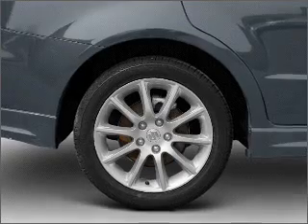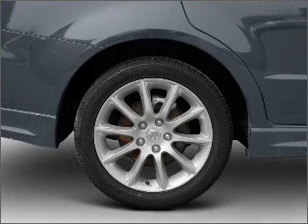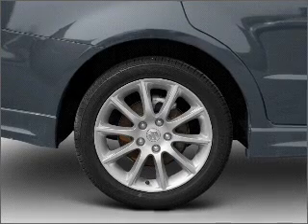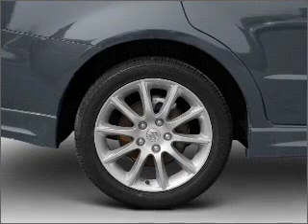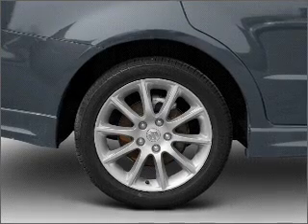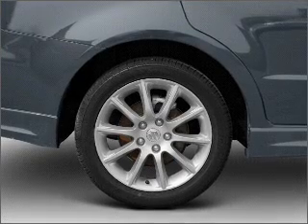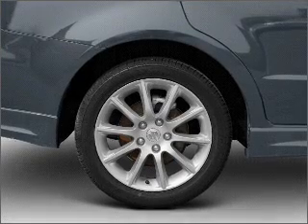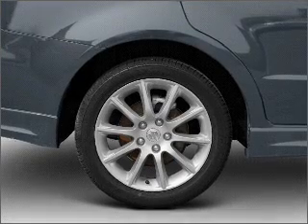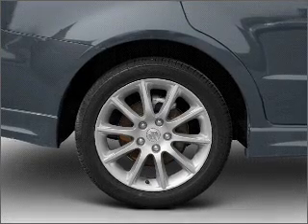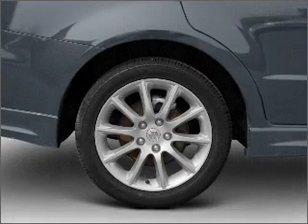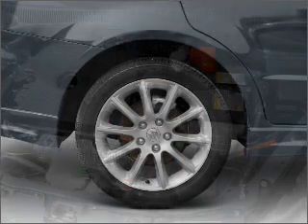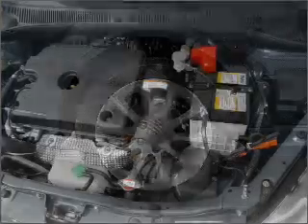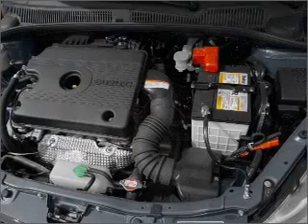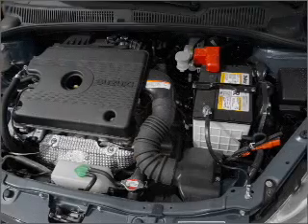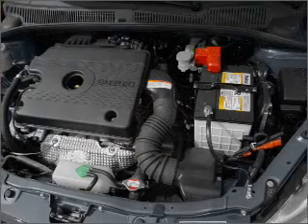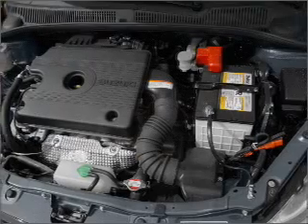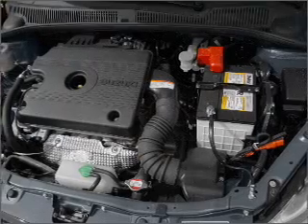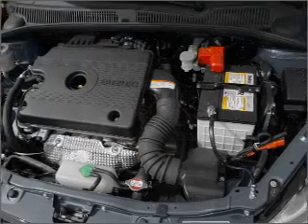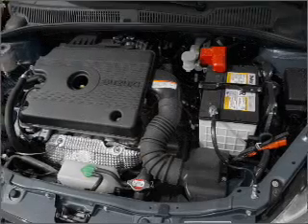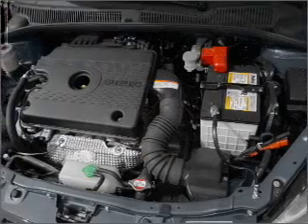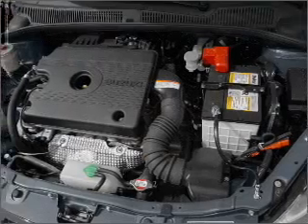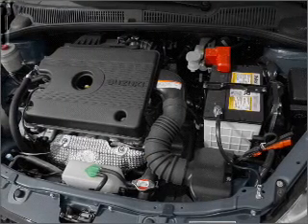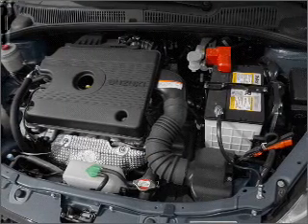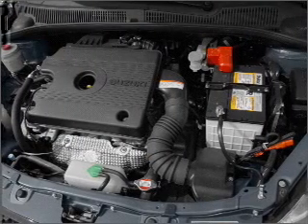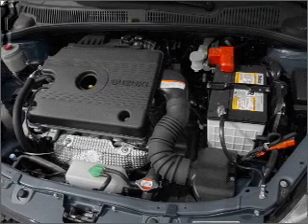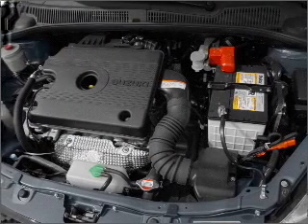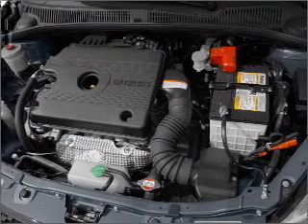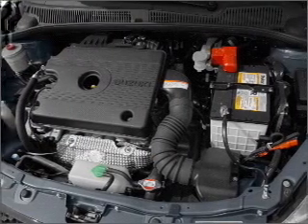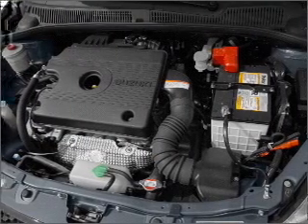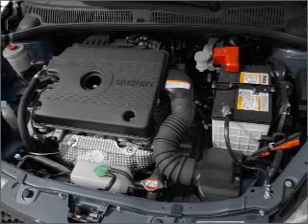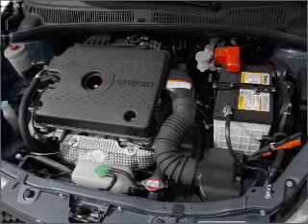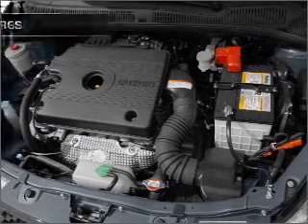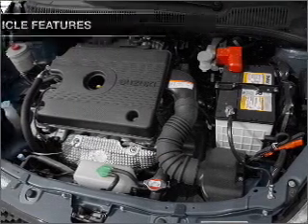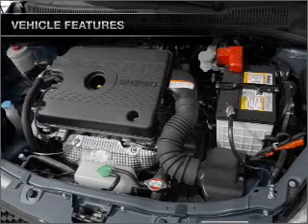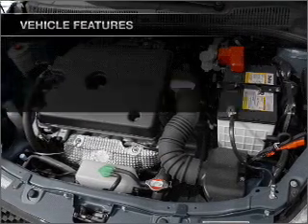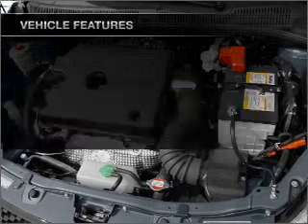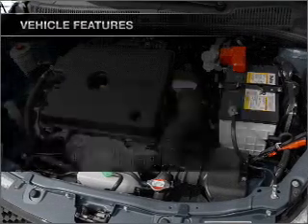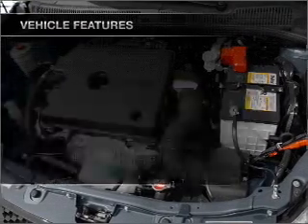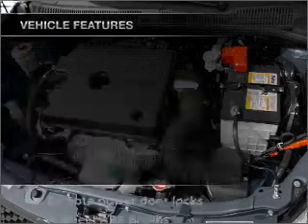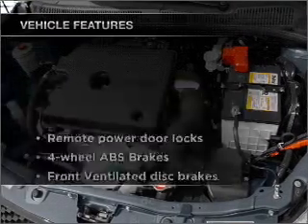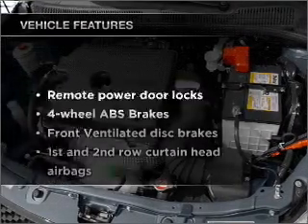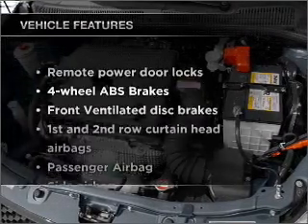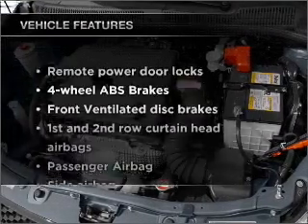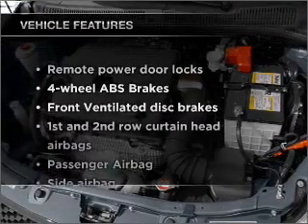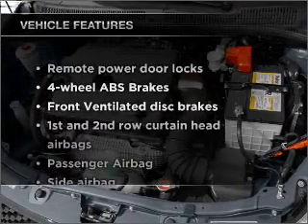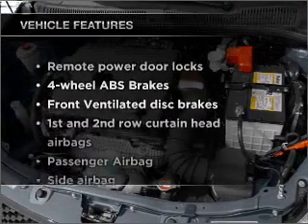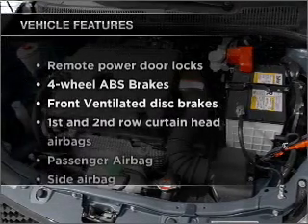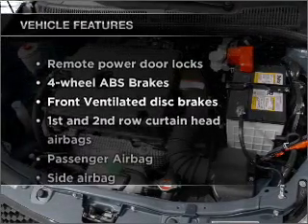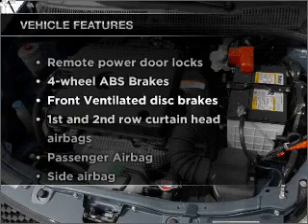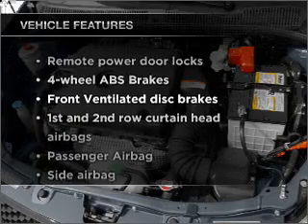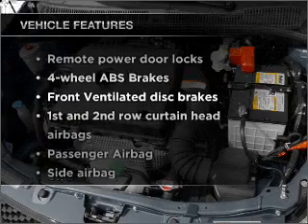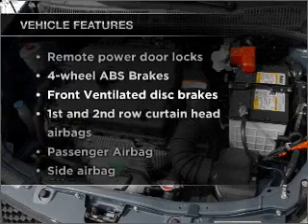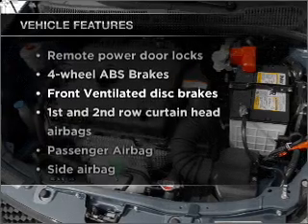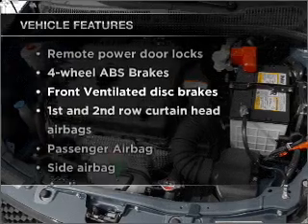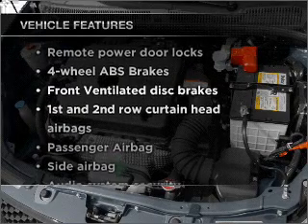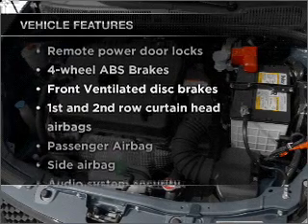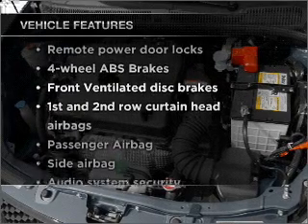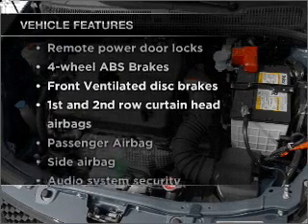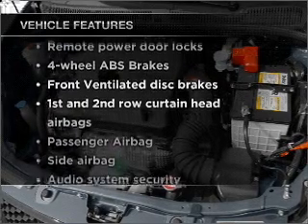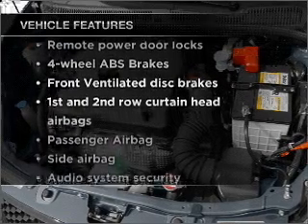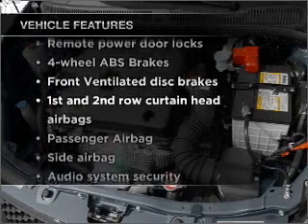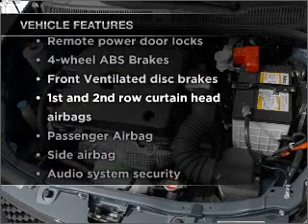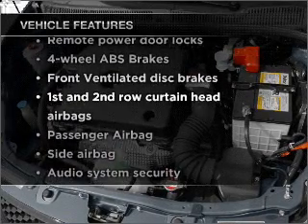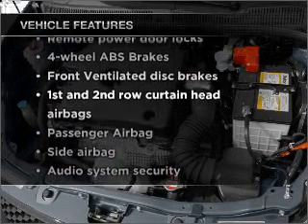Anti-lock brakes help you bring your vehicle to a safe stop. Plus, enjoy these notable features that are included in this ride.